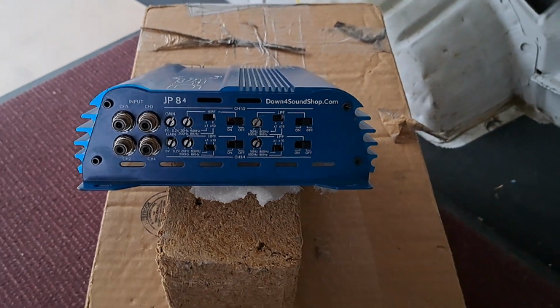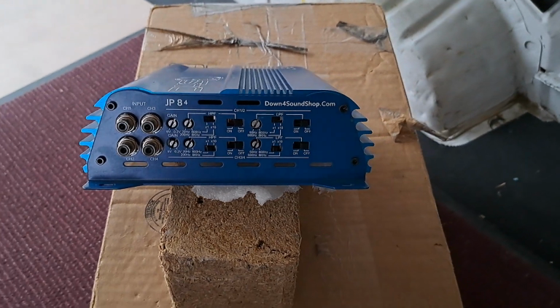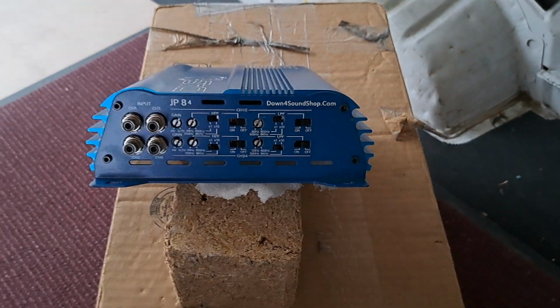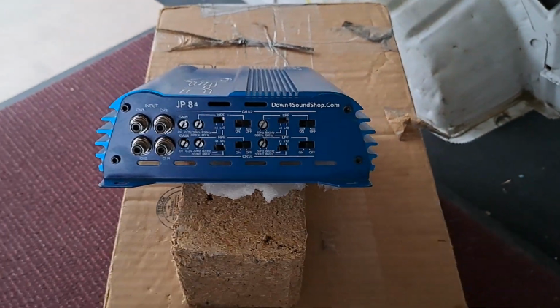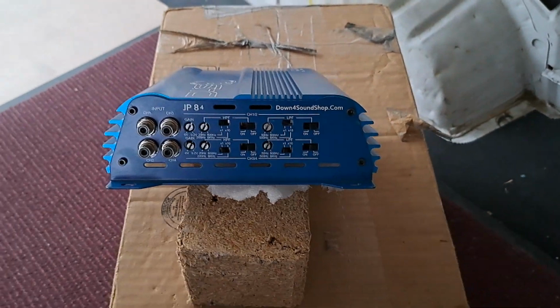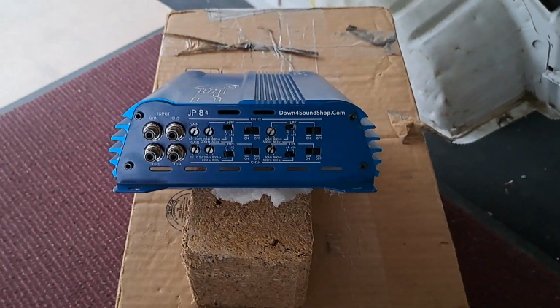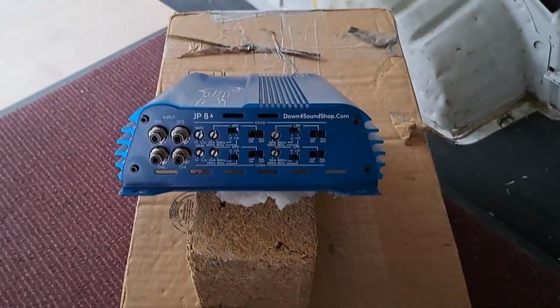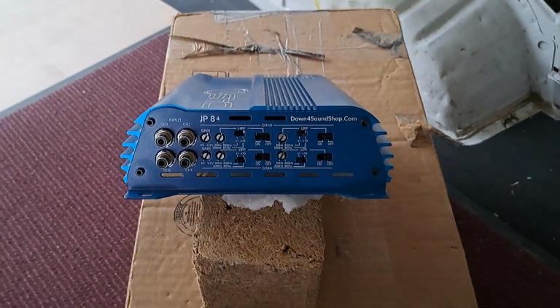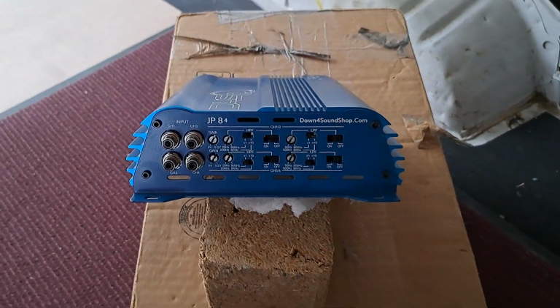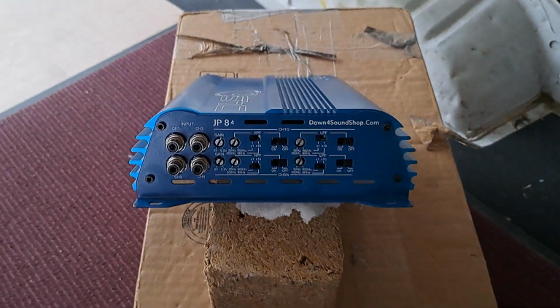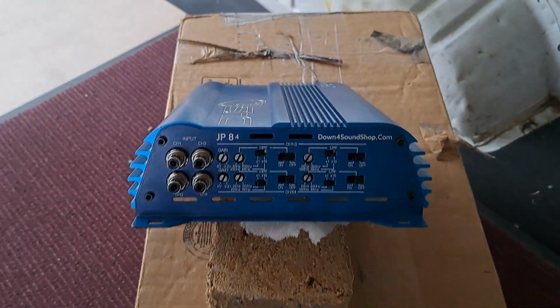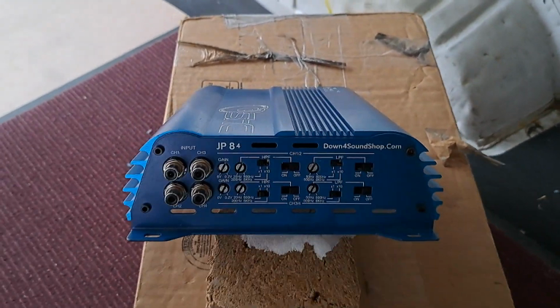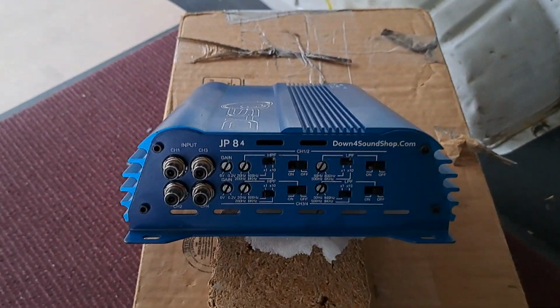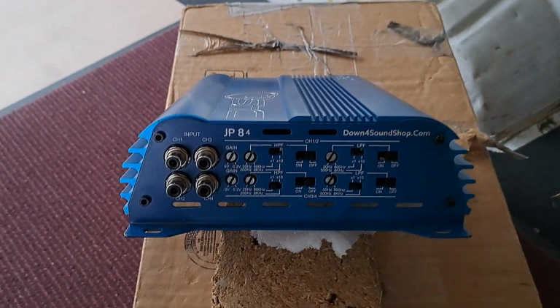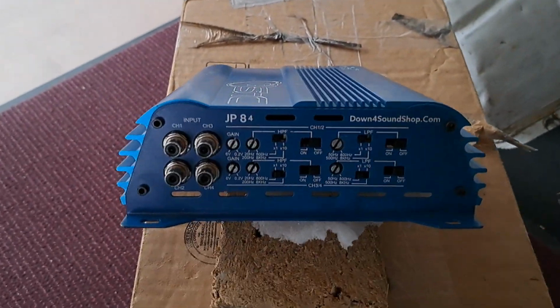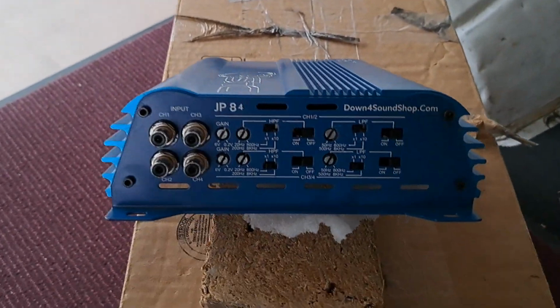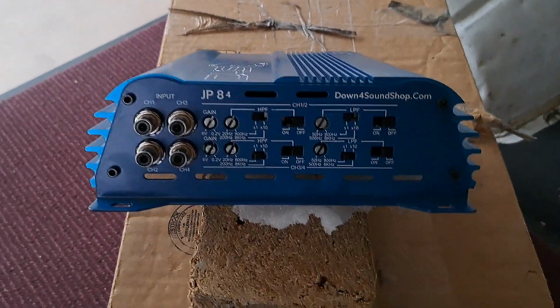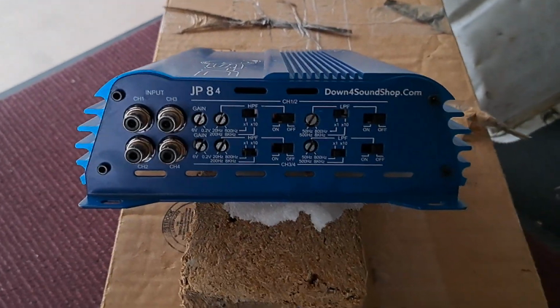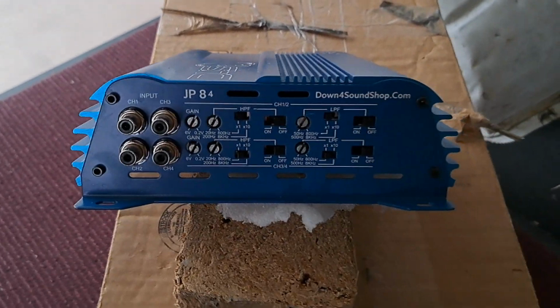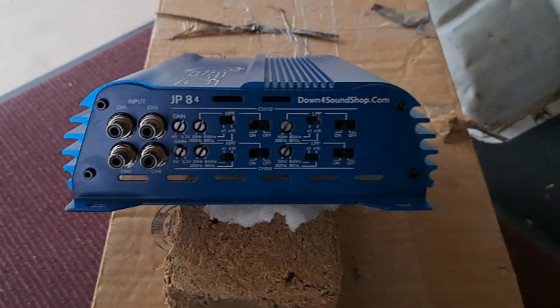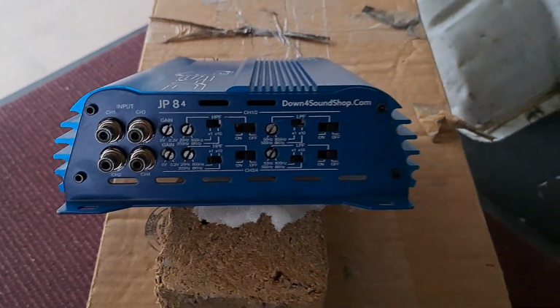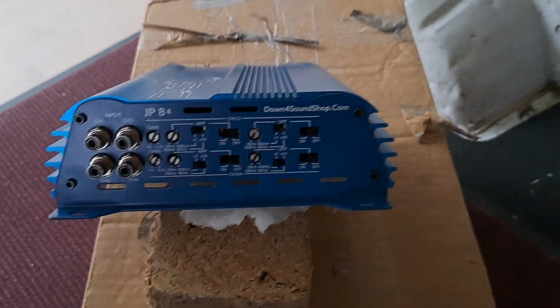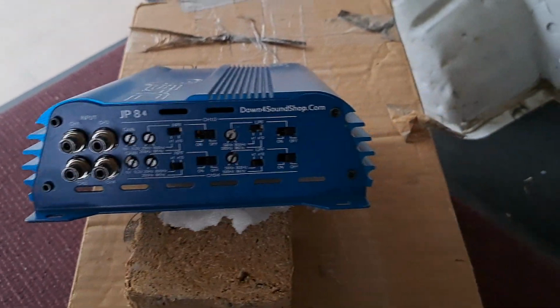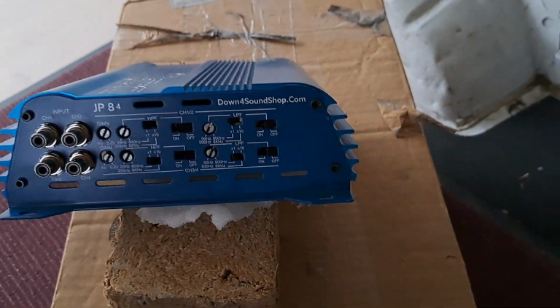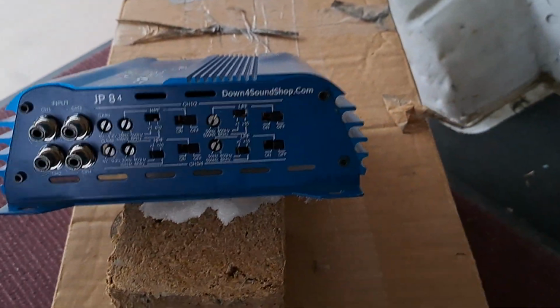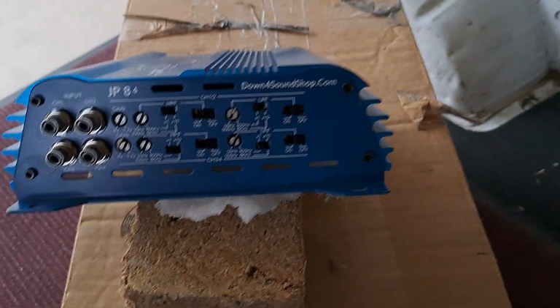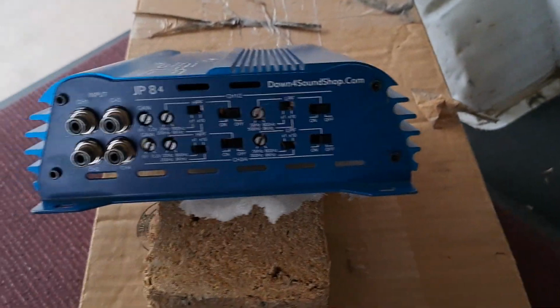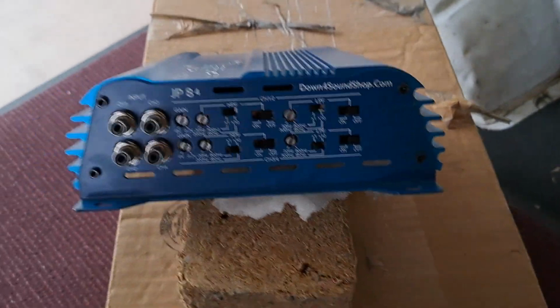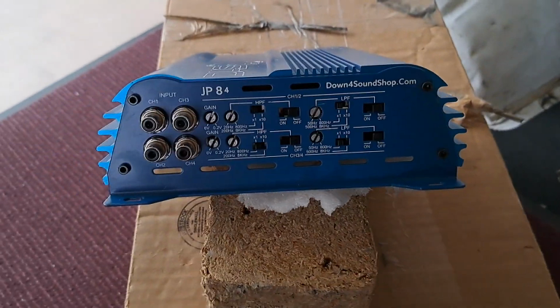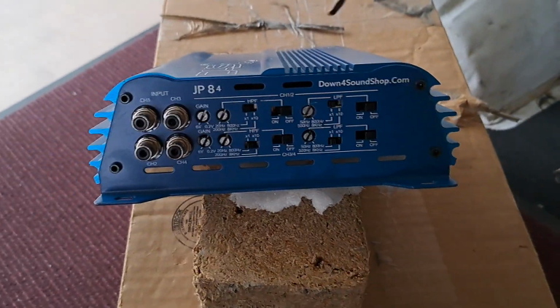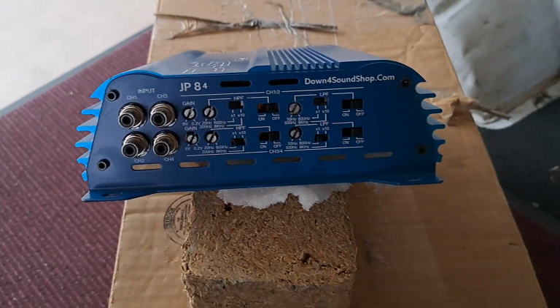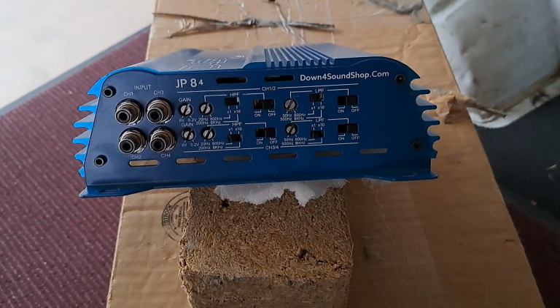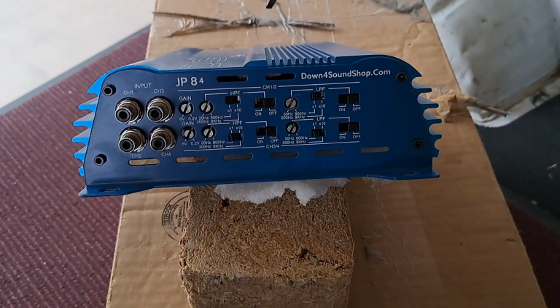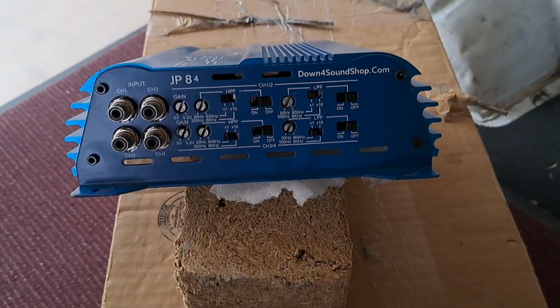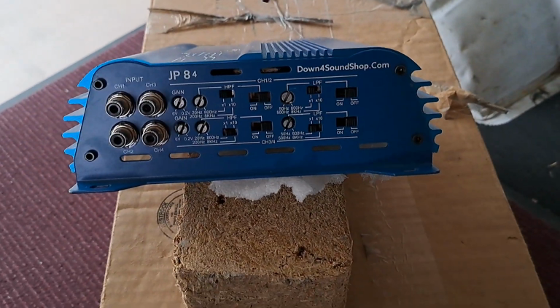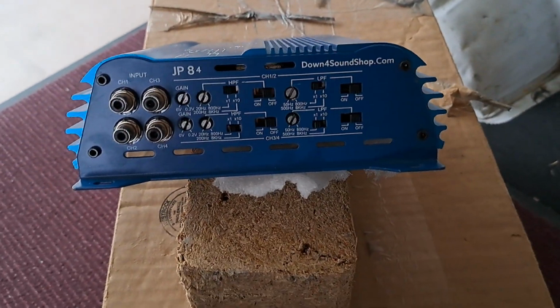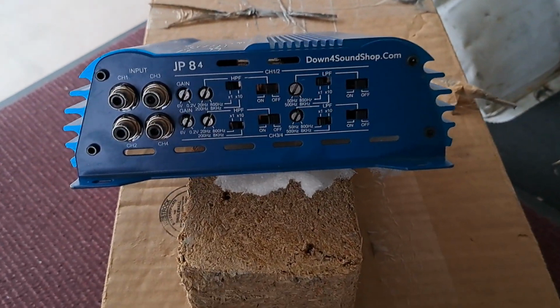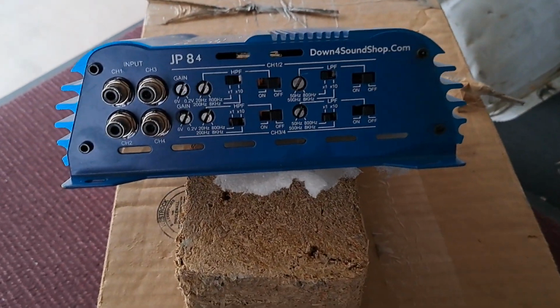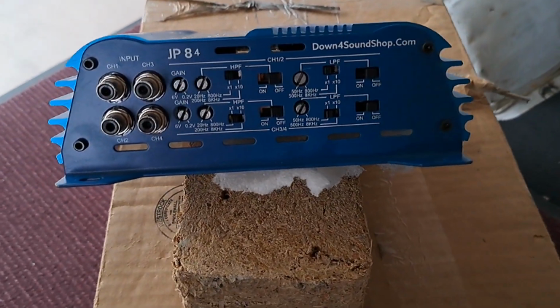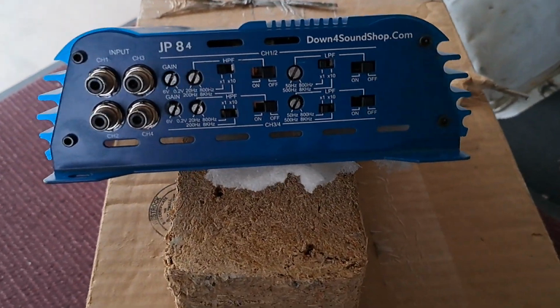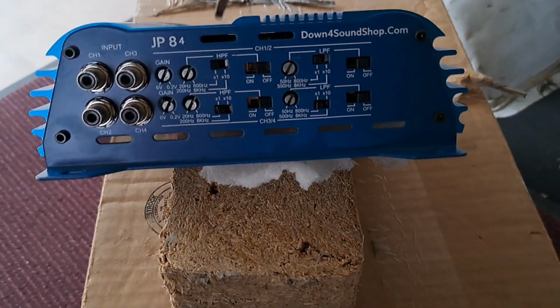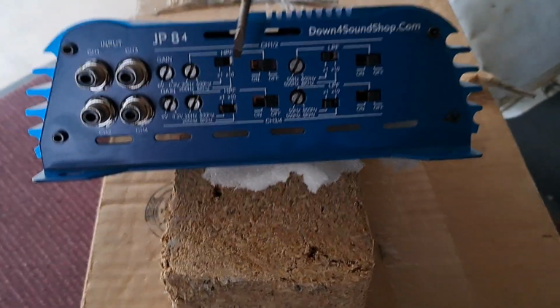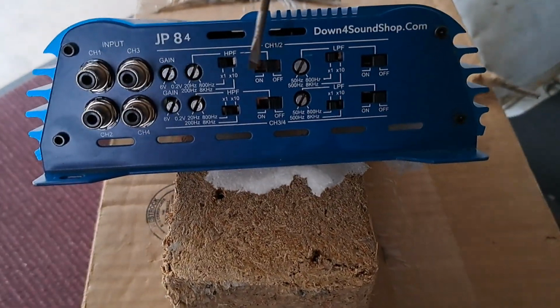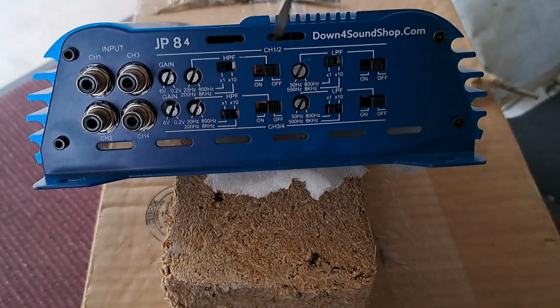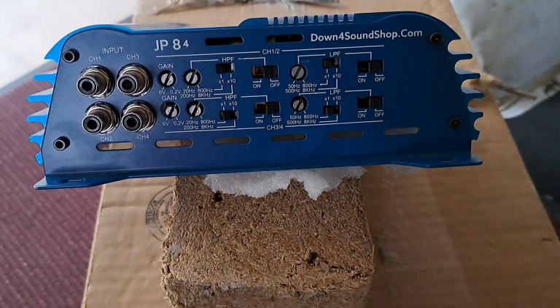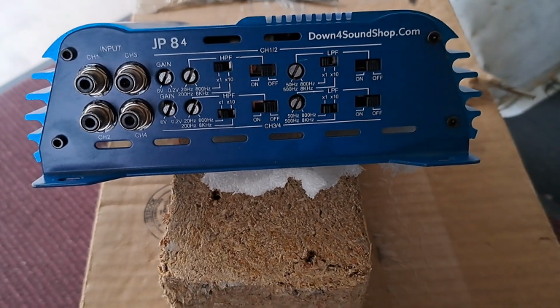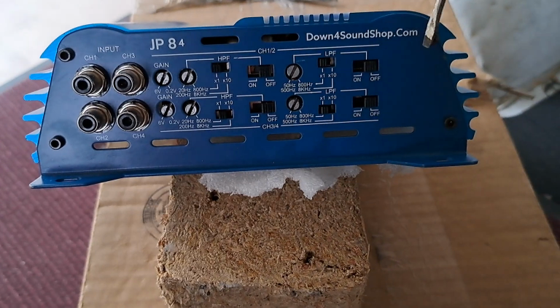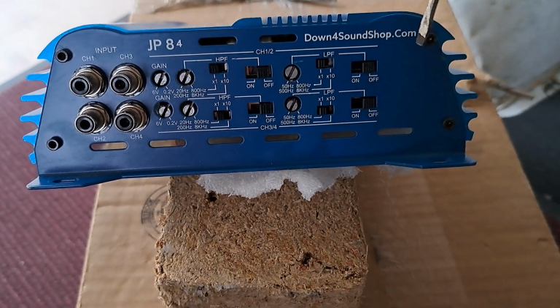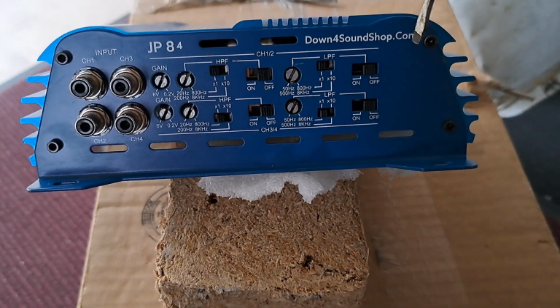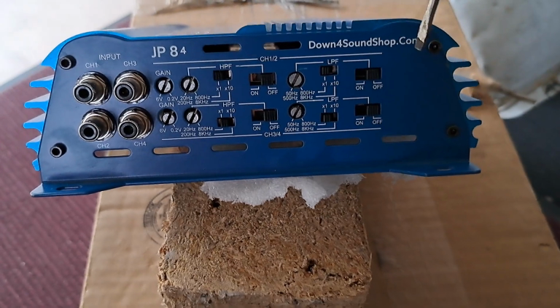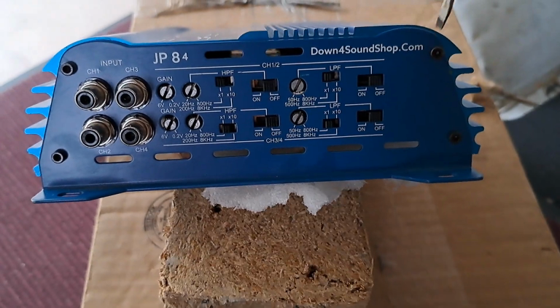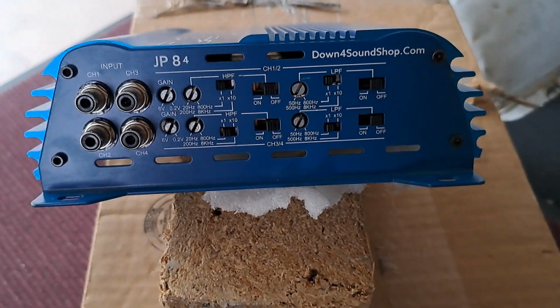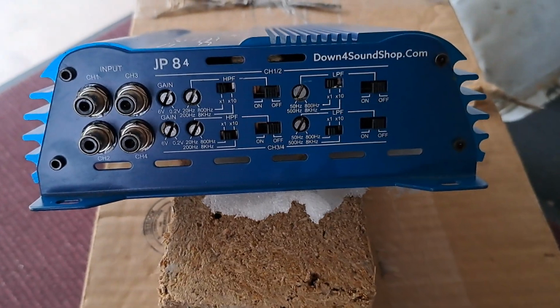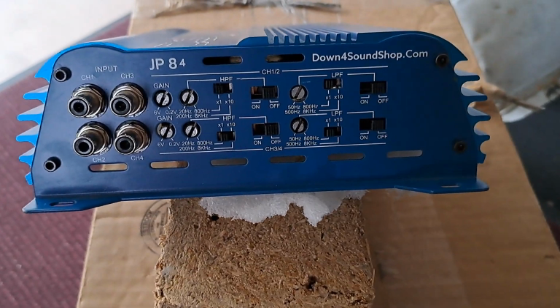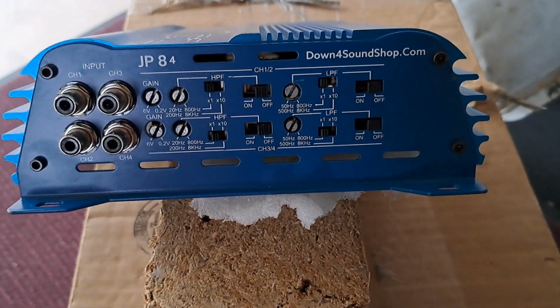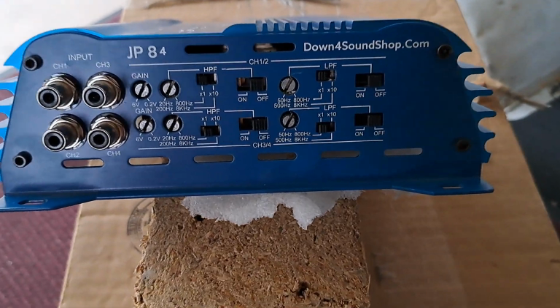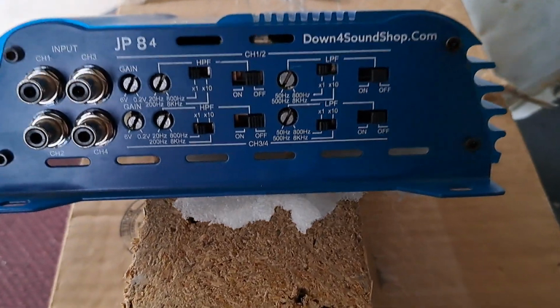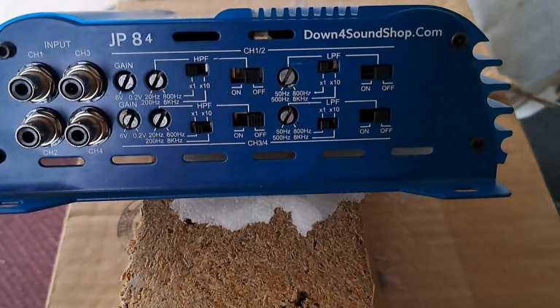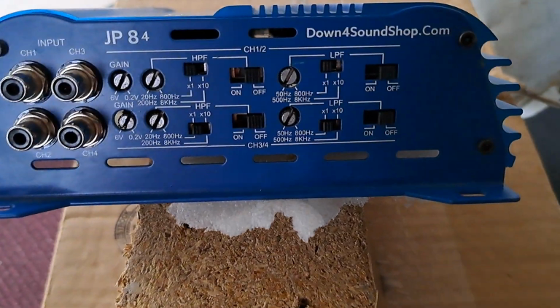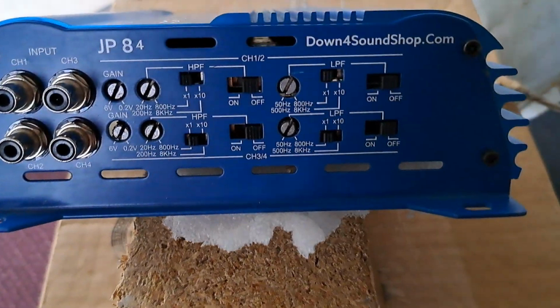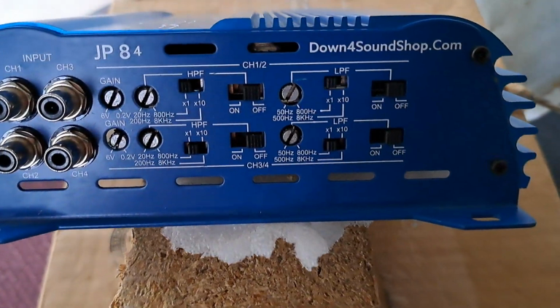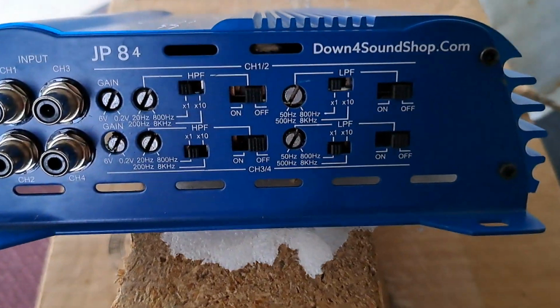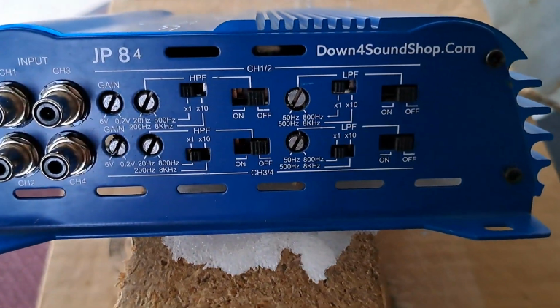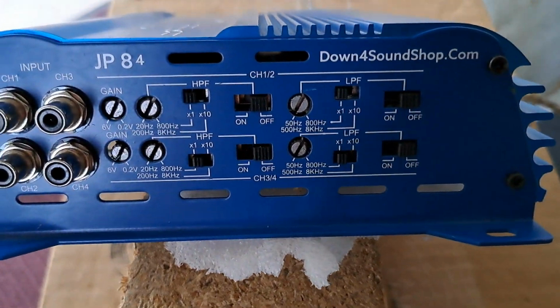Hey guys, what's going on? Today I want to show you how to set your crossovers, your HPF, your LPF, on an amp like this.